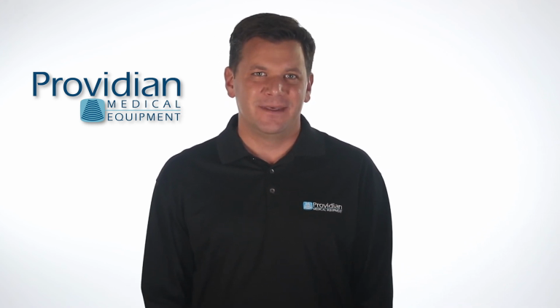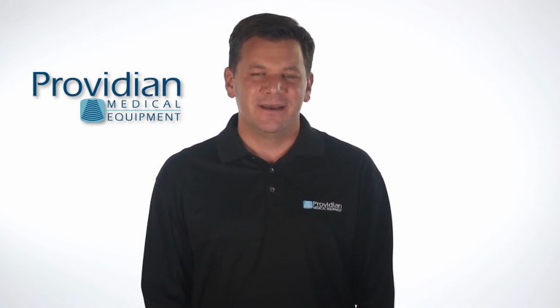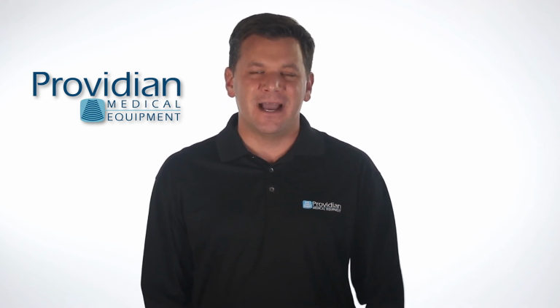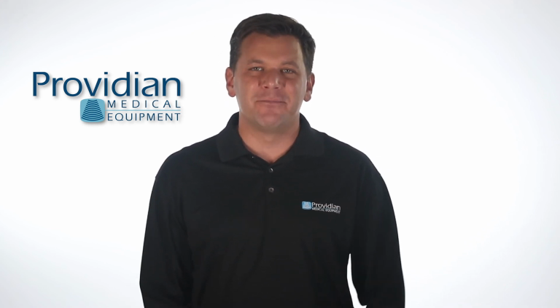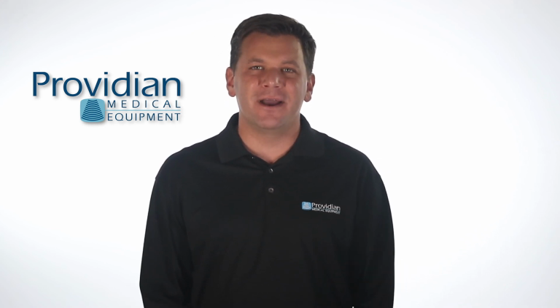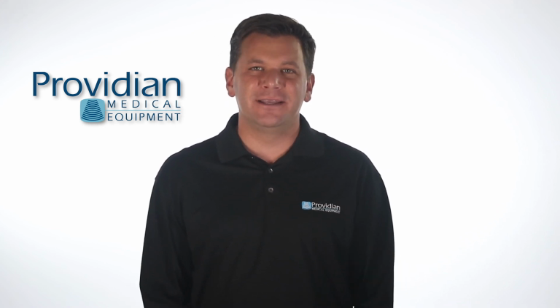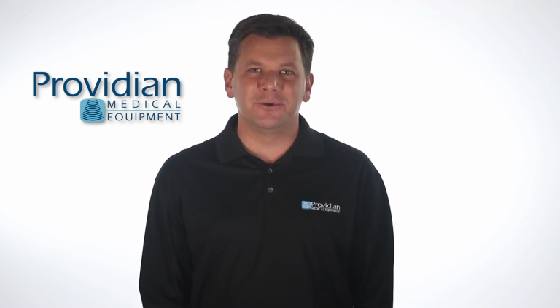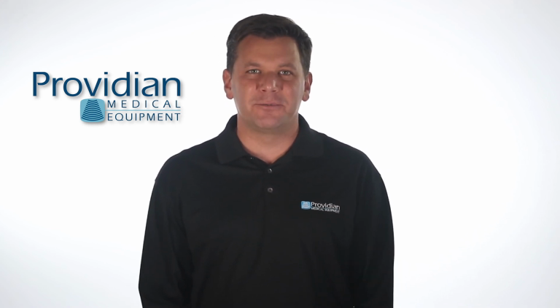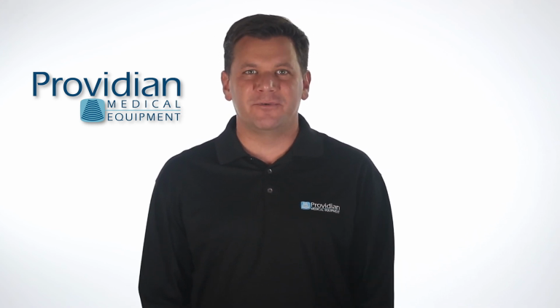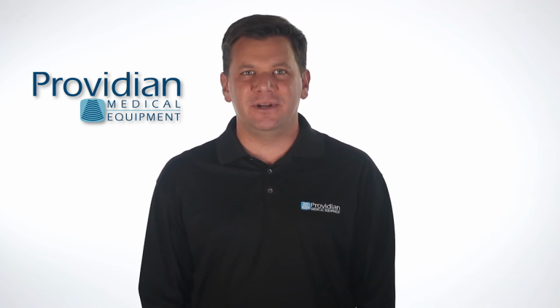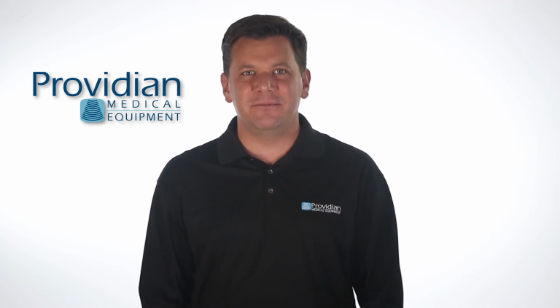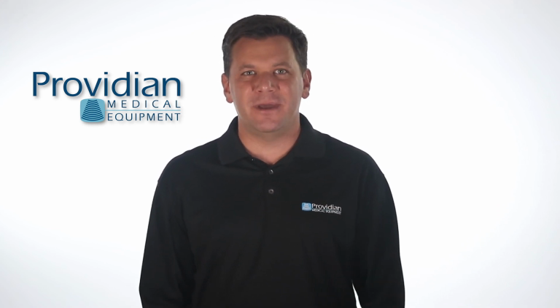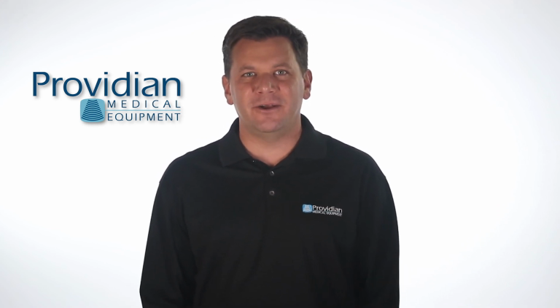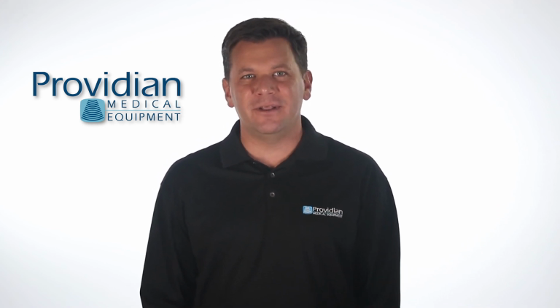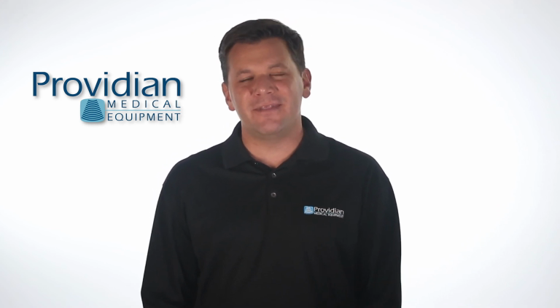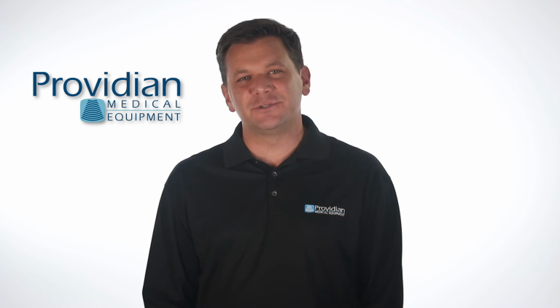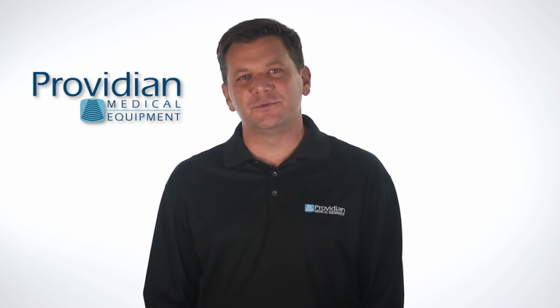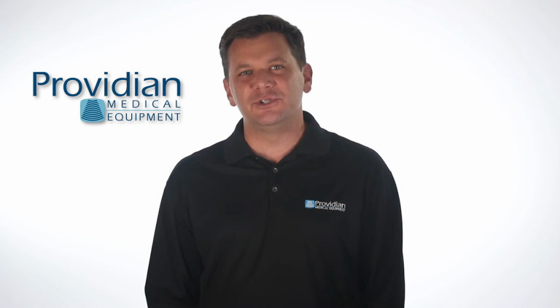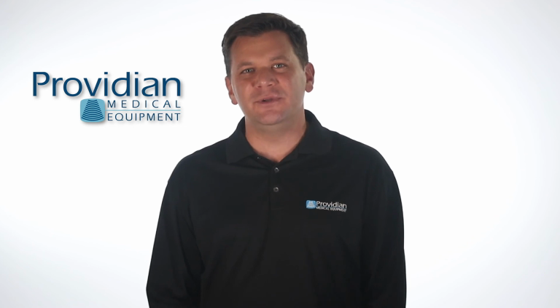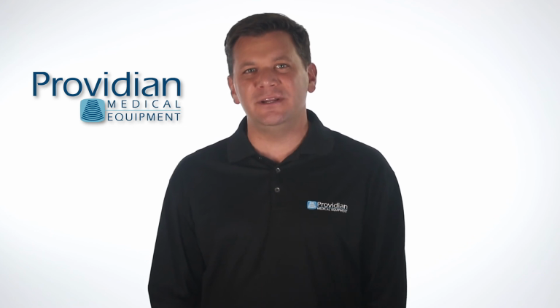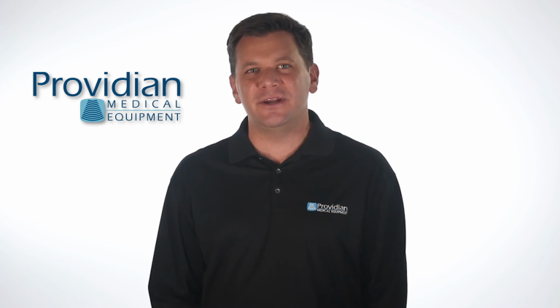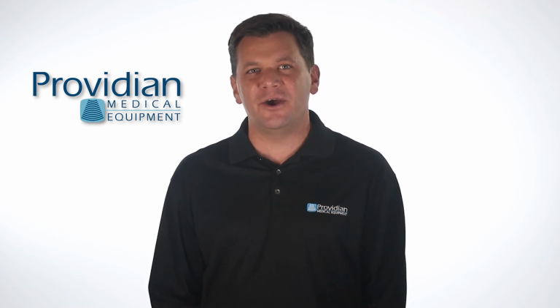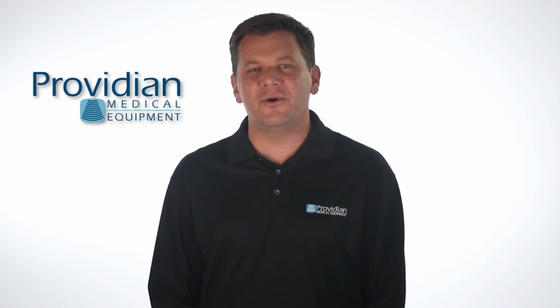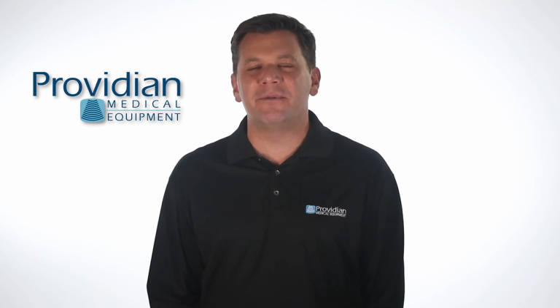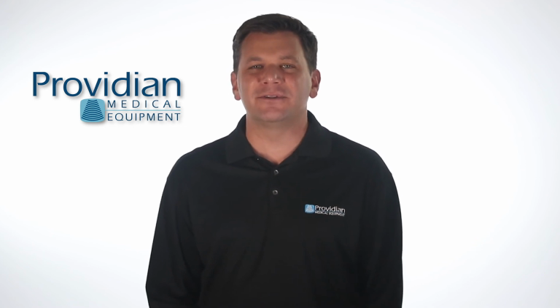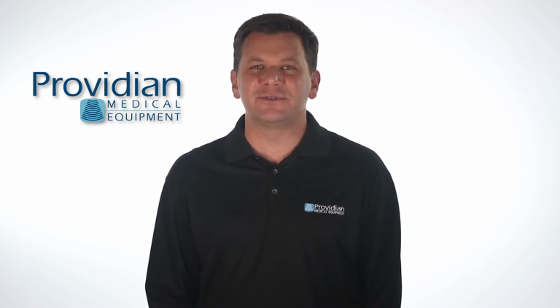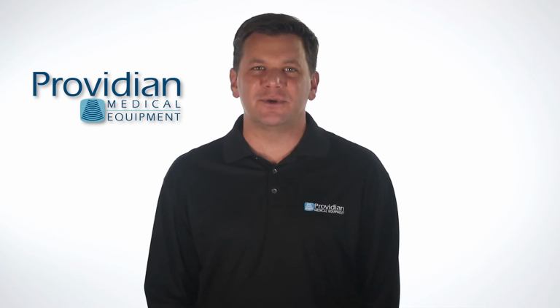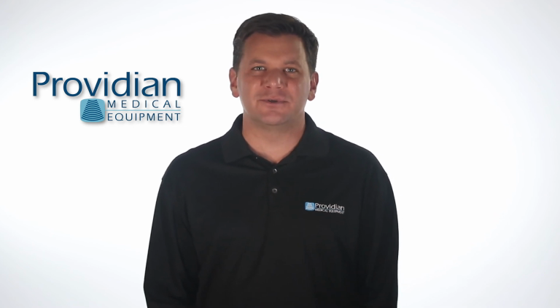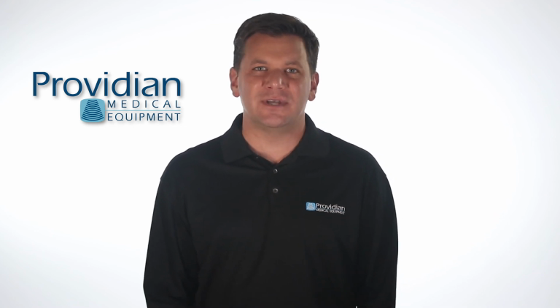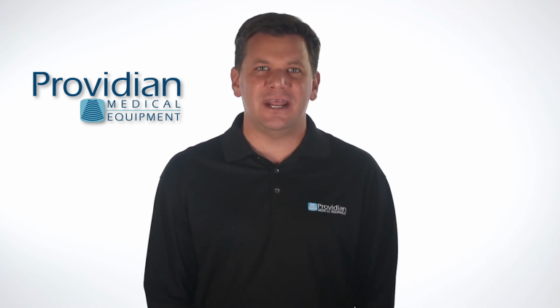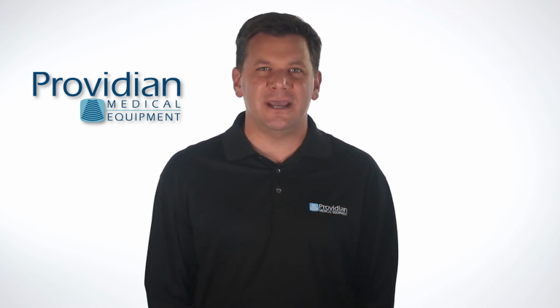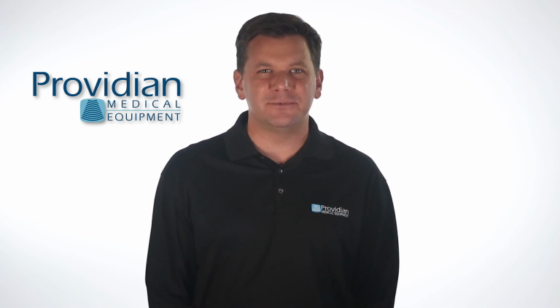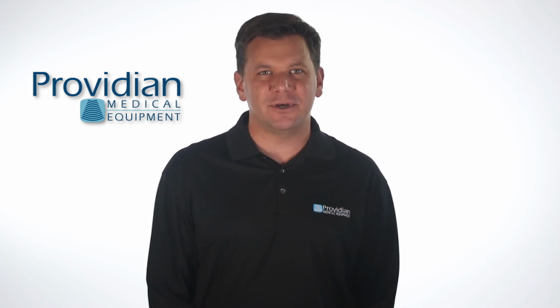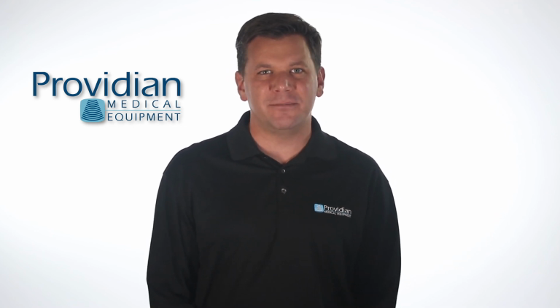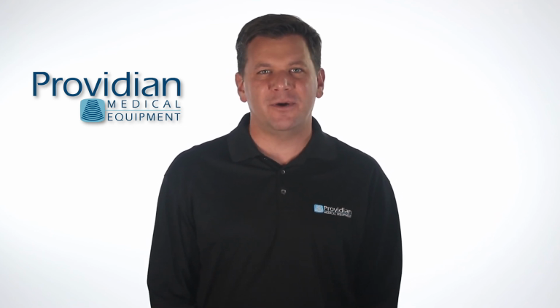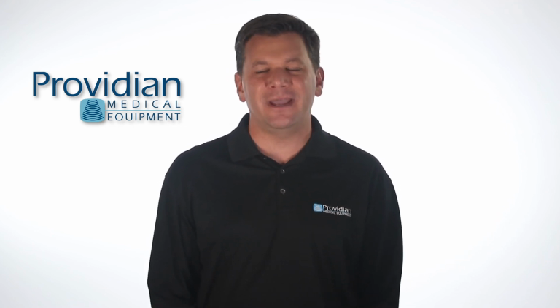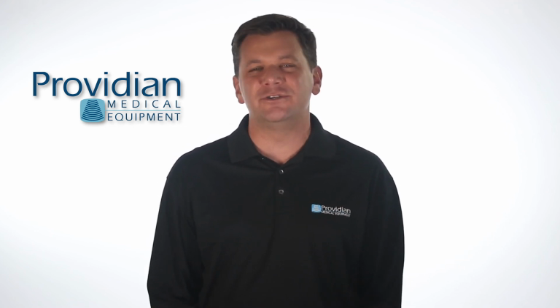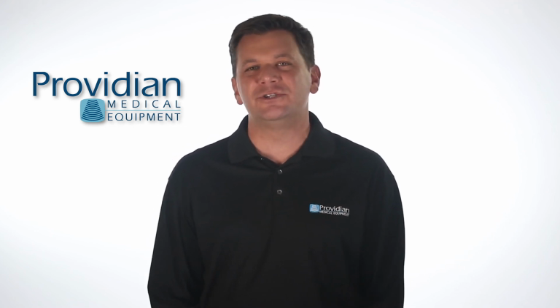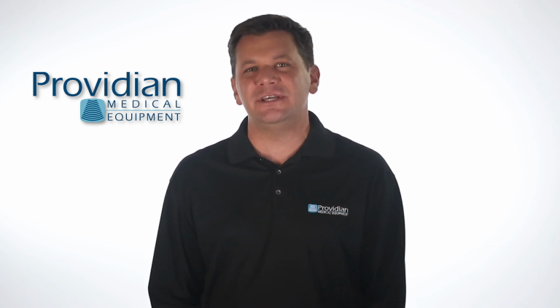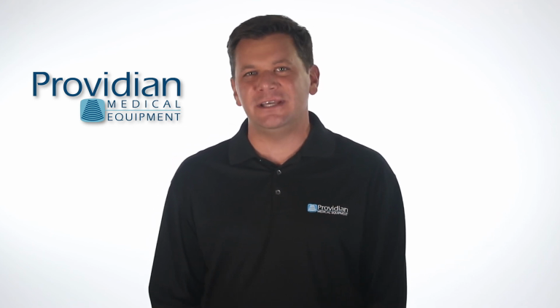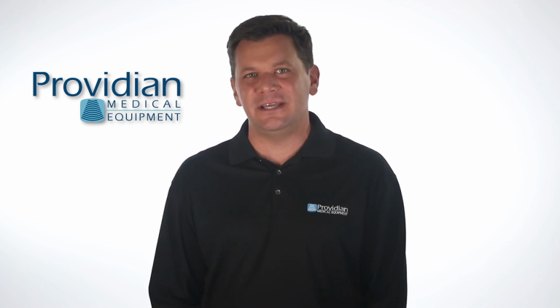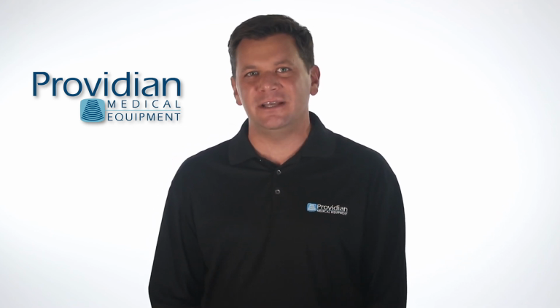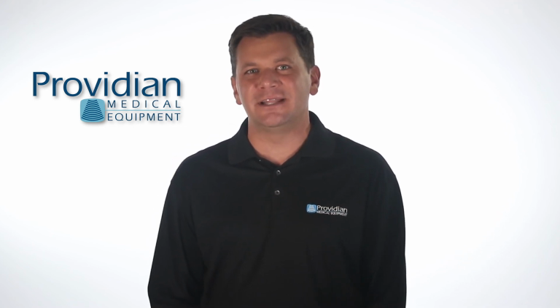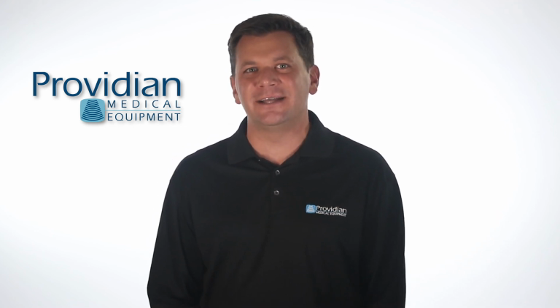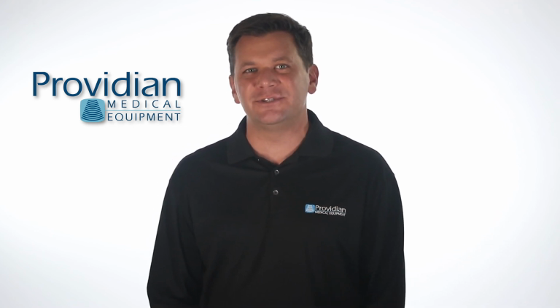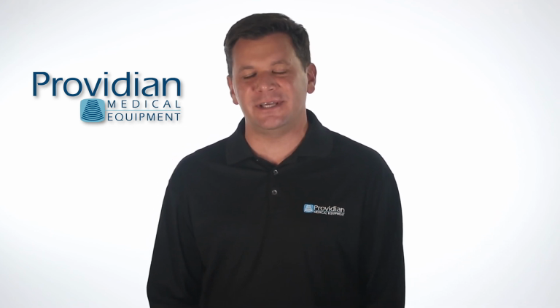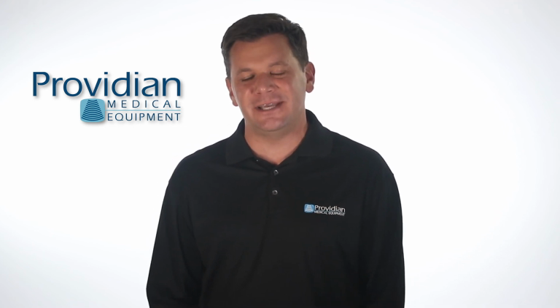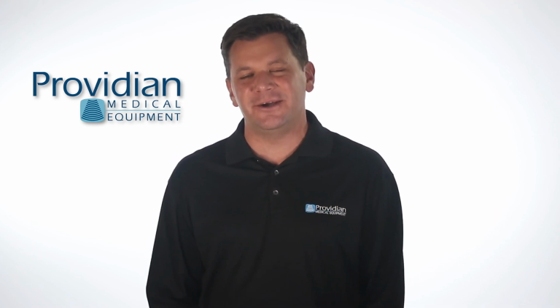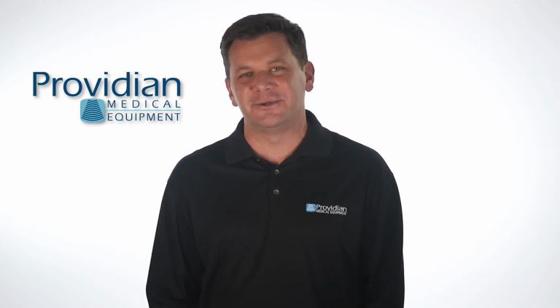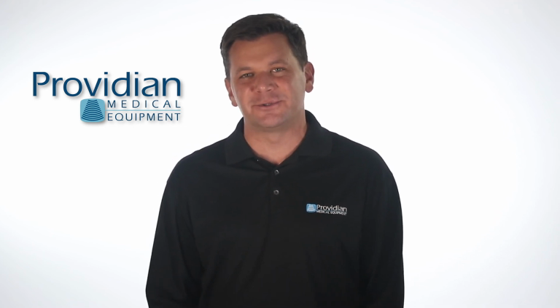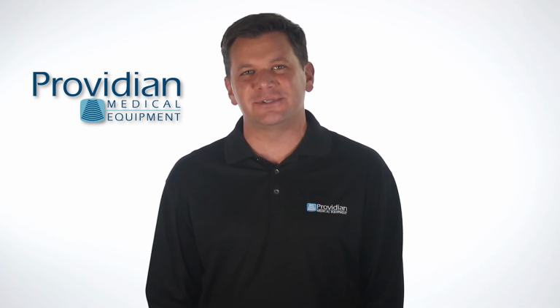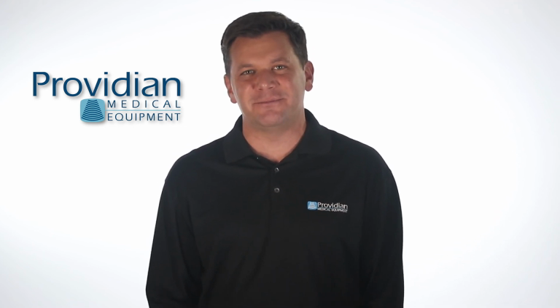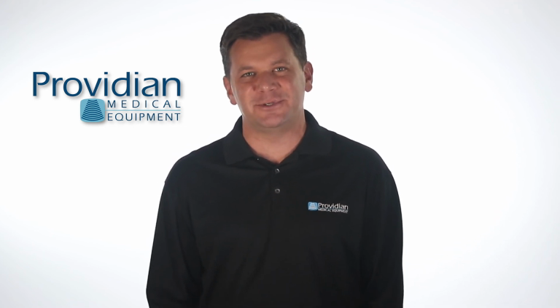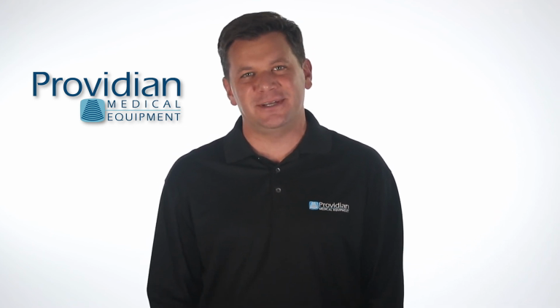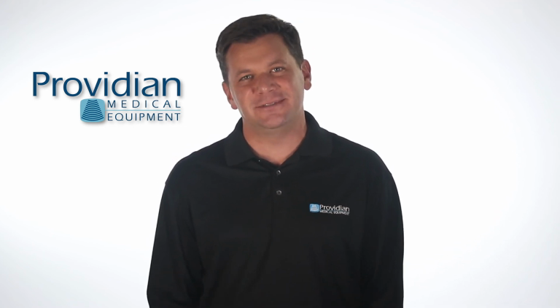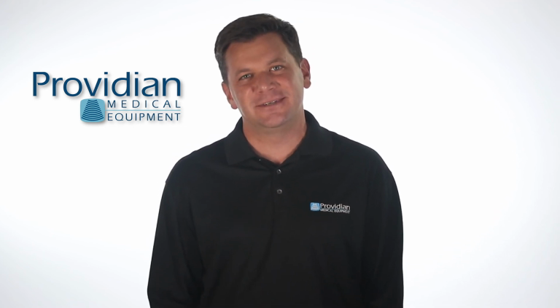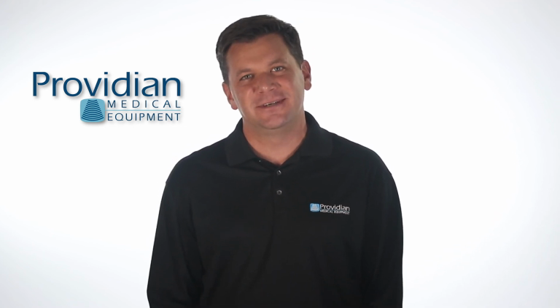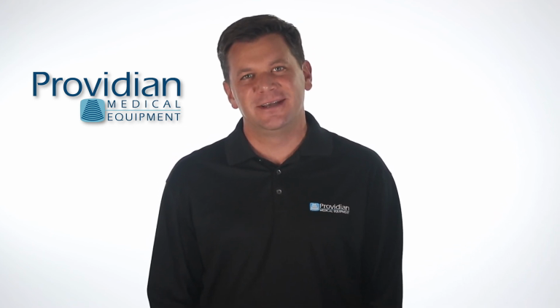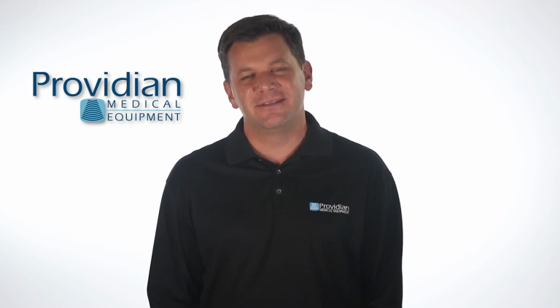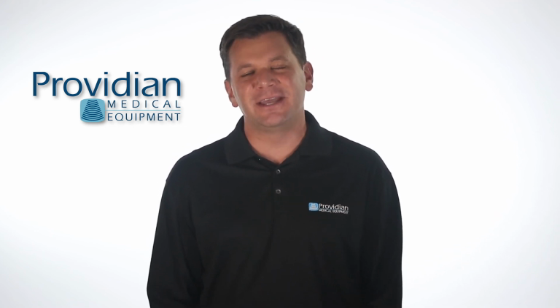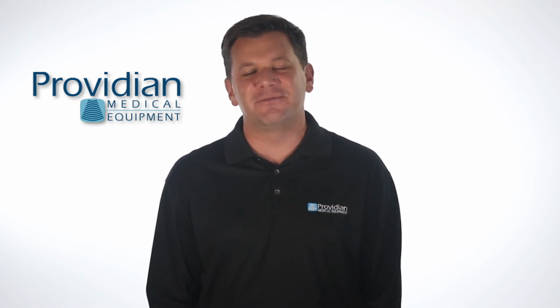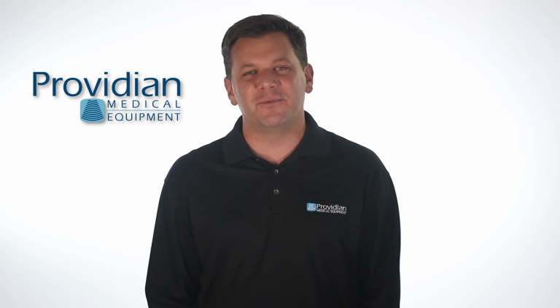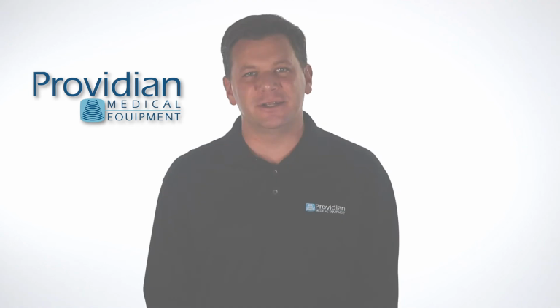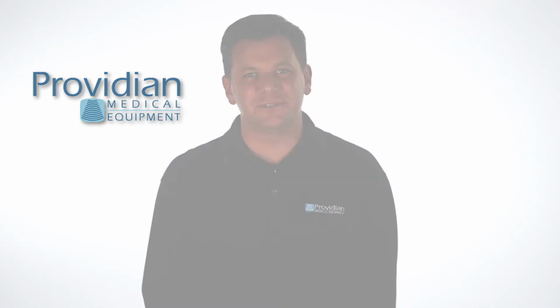I'm Brian Gill with Providian Medical, and that's what you need to know about the Sonocyte M Turbo and GE Logic E ultrasound machines. Thank you for watching.